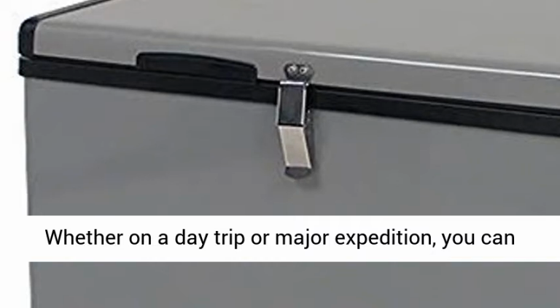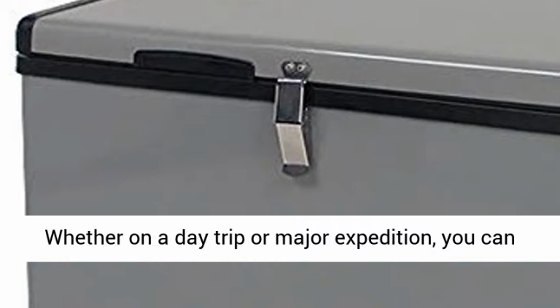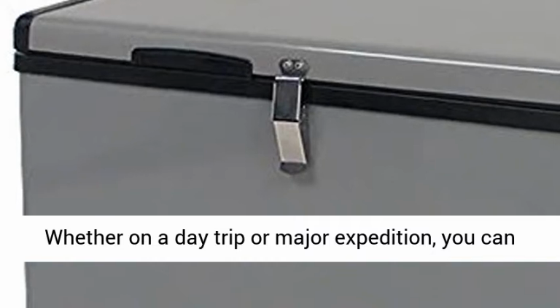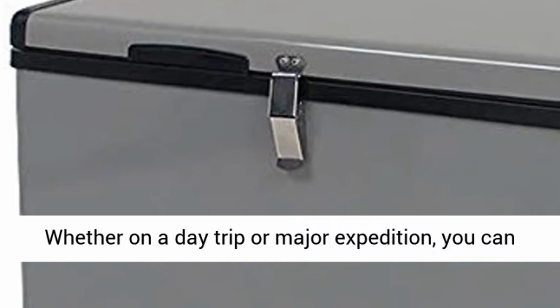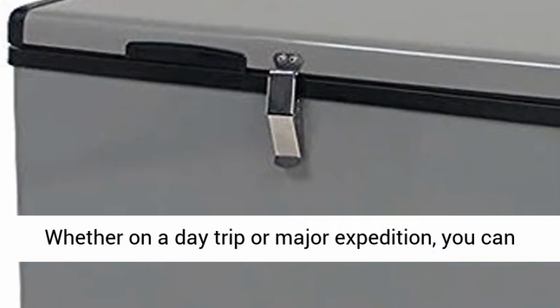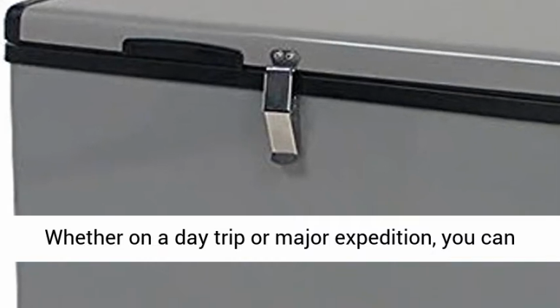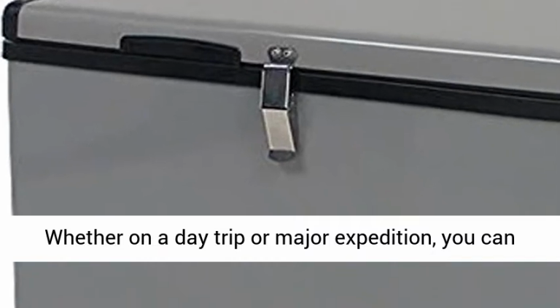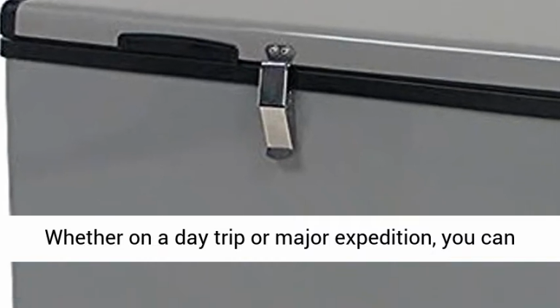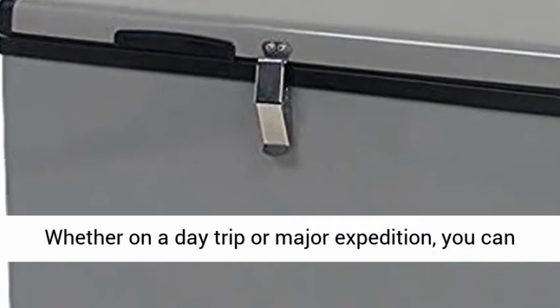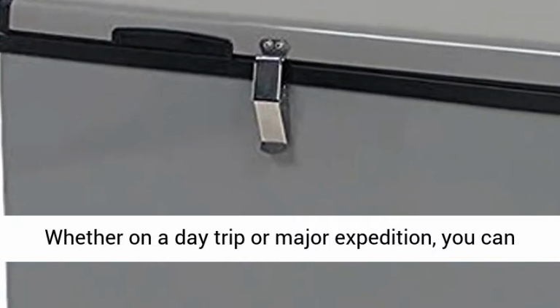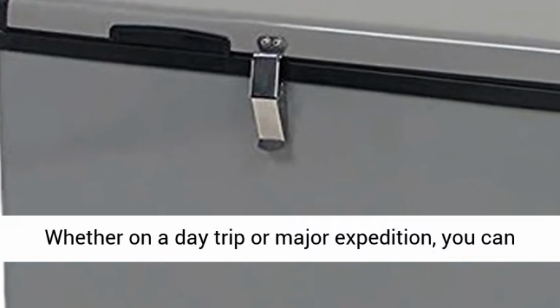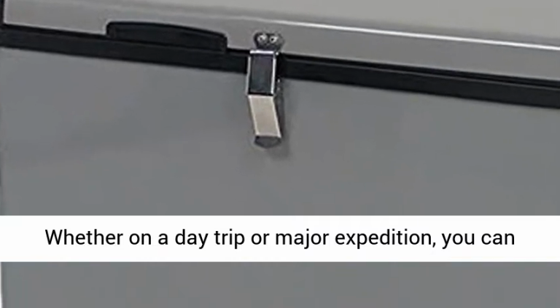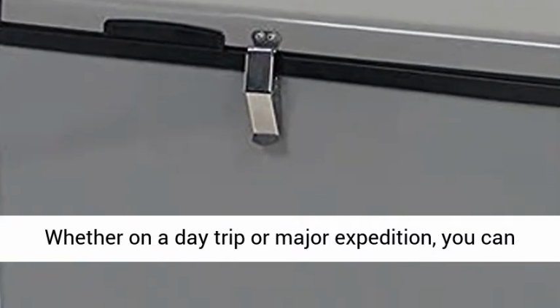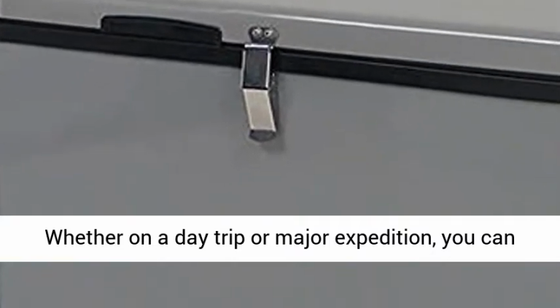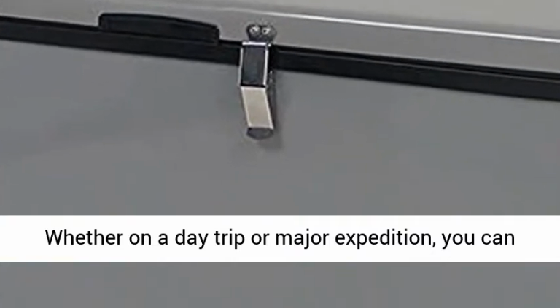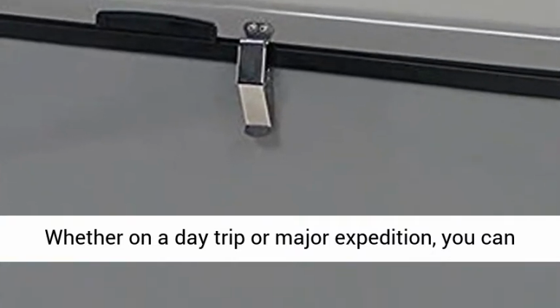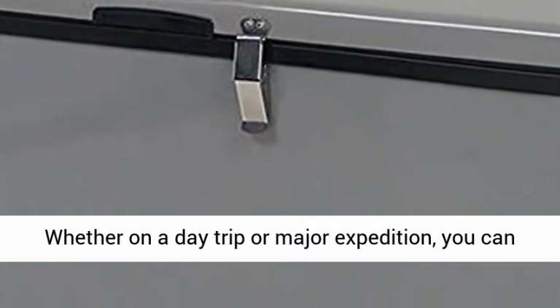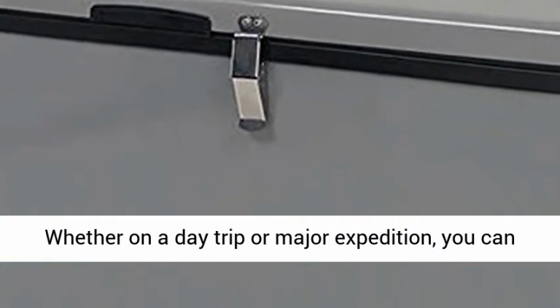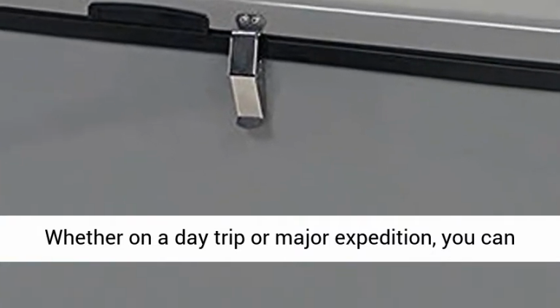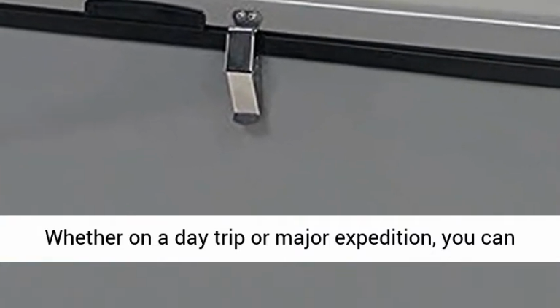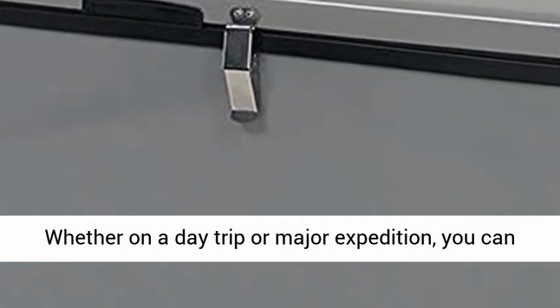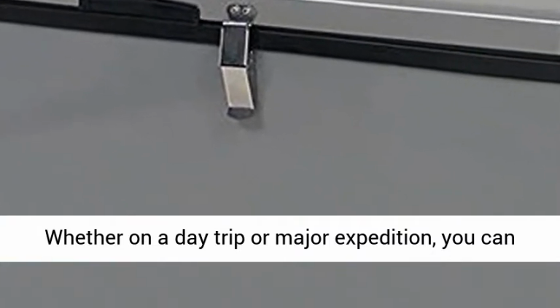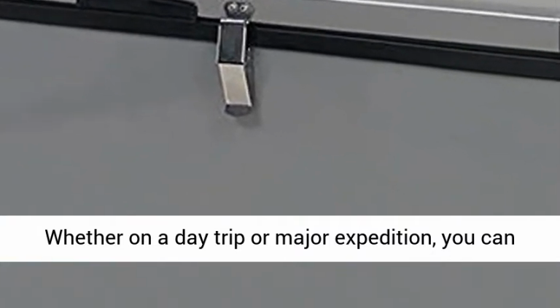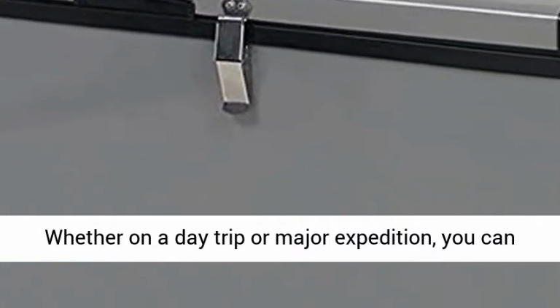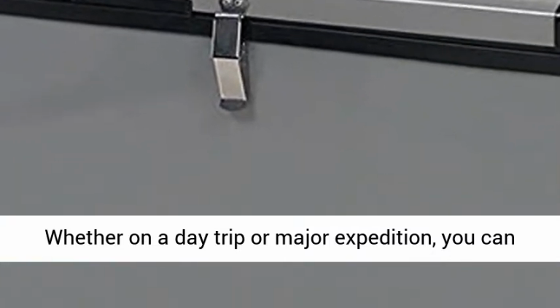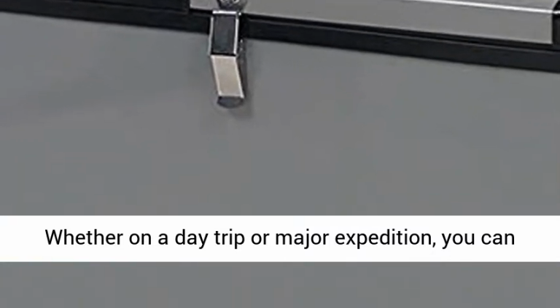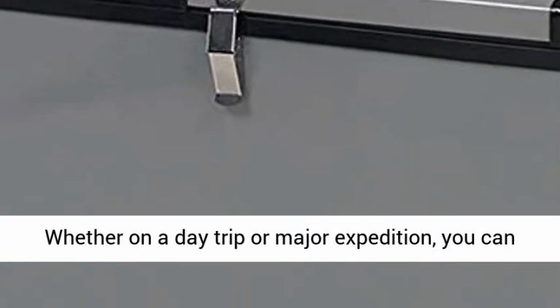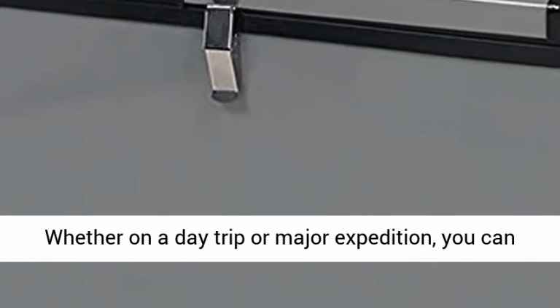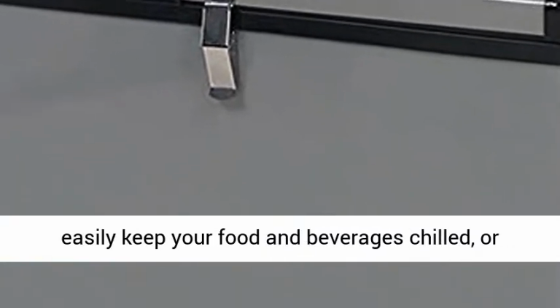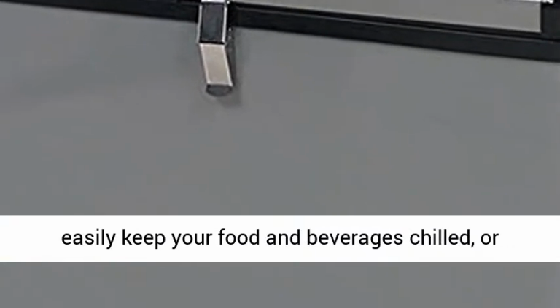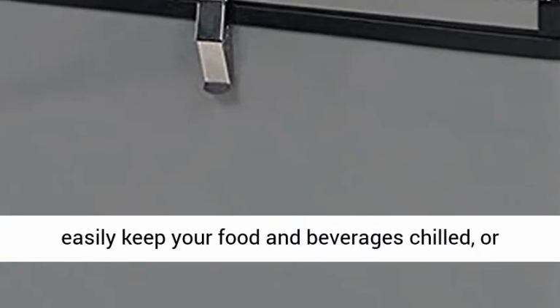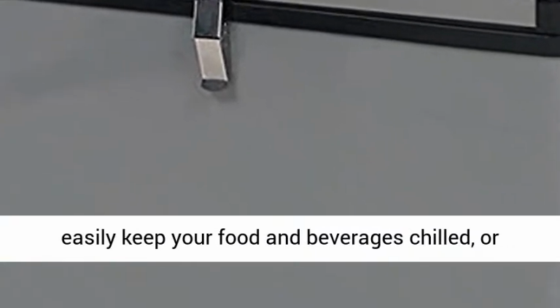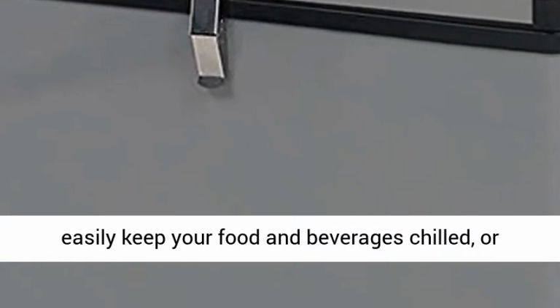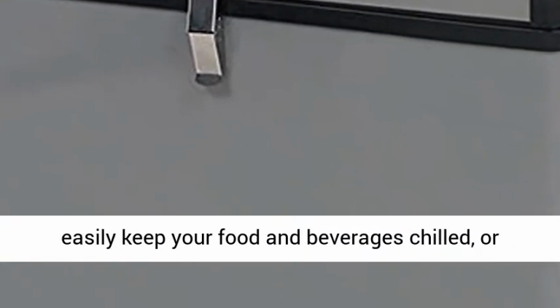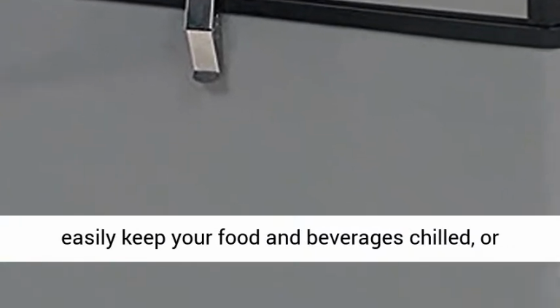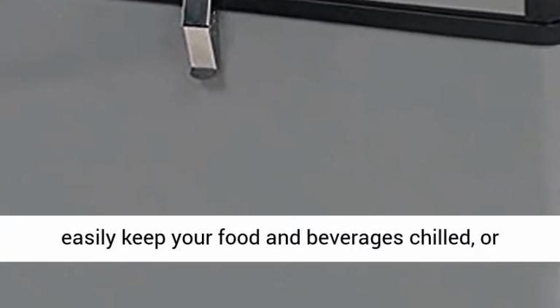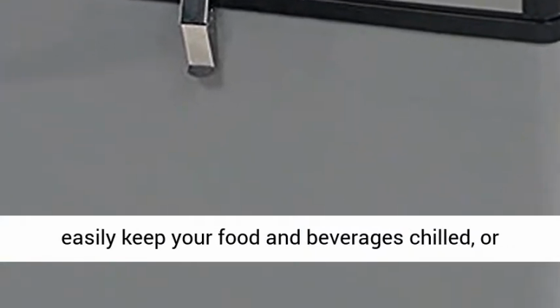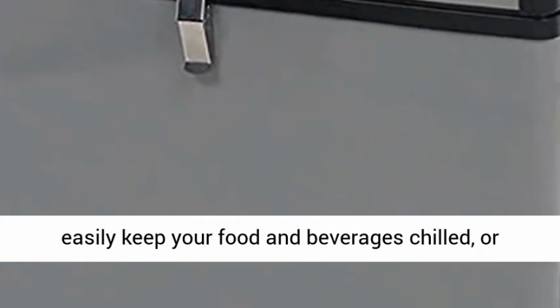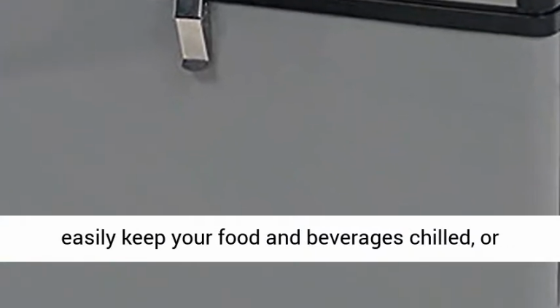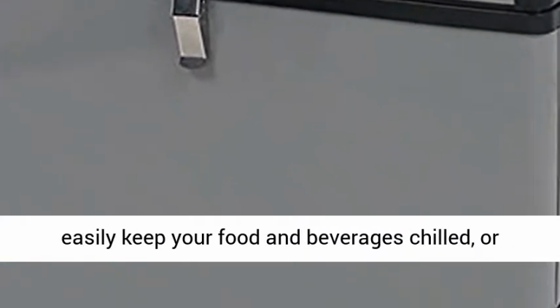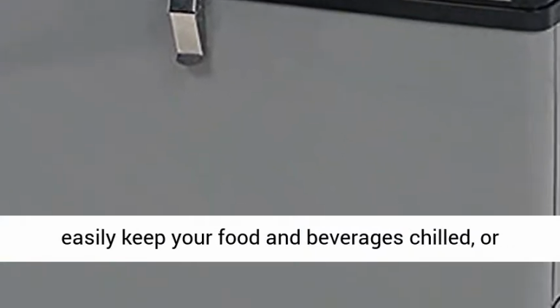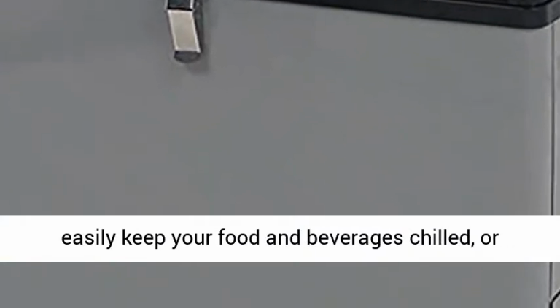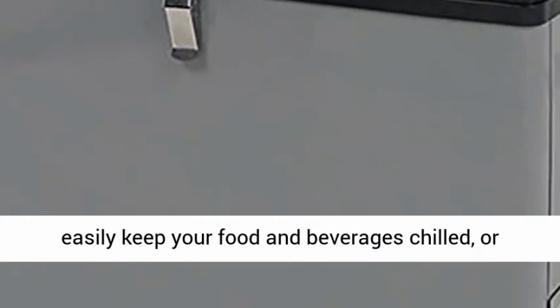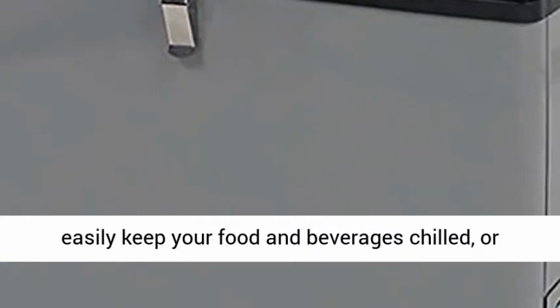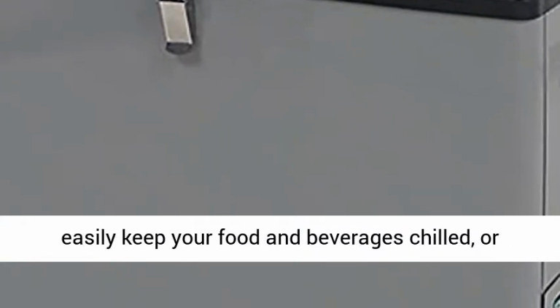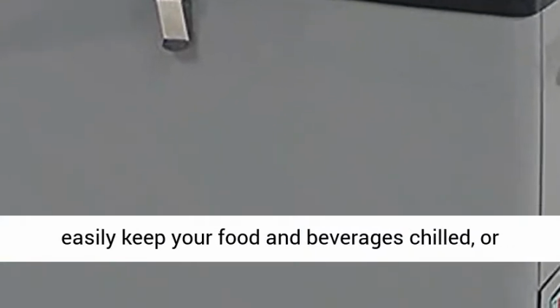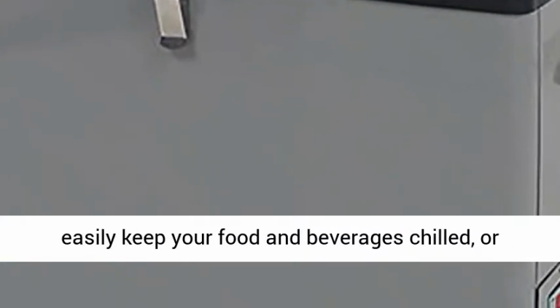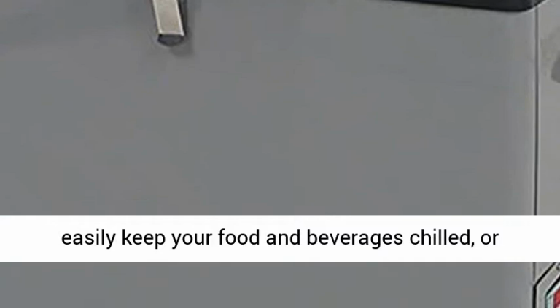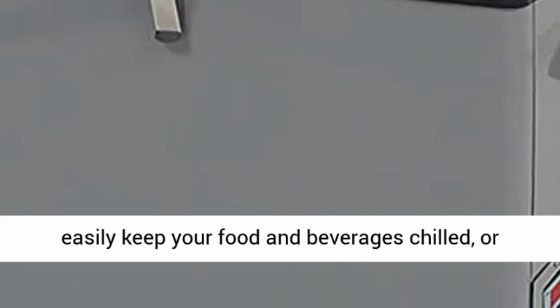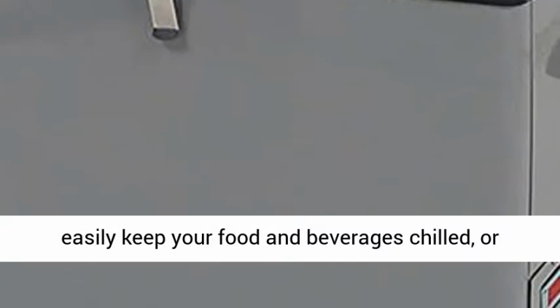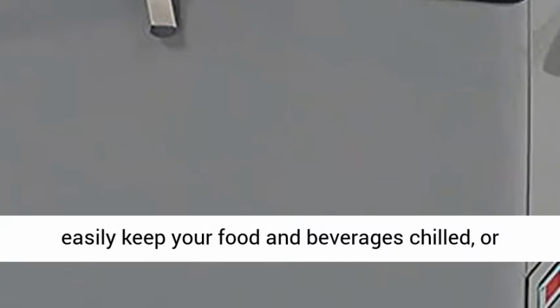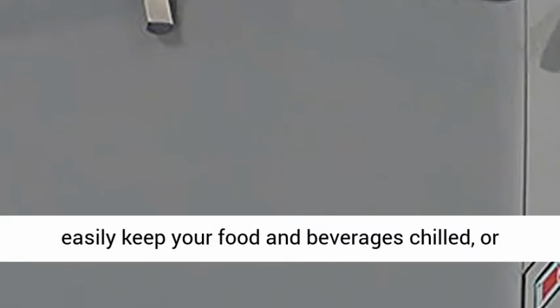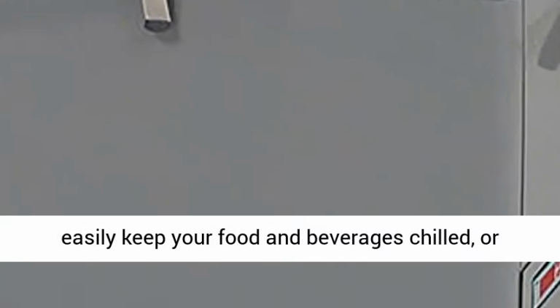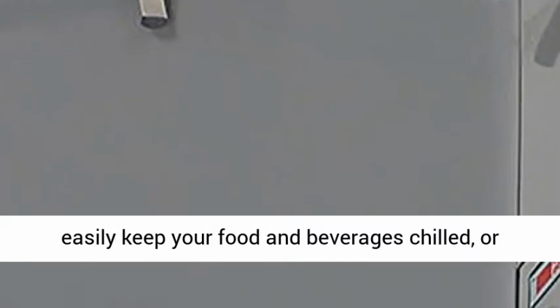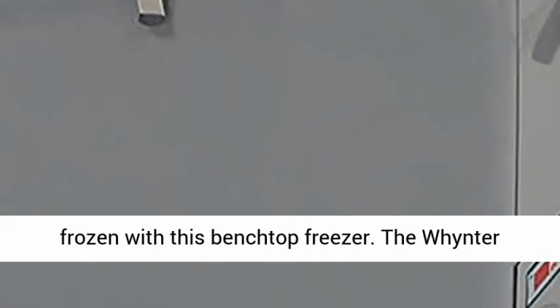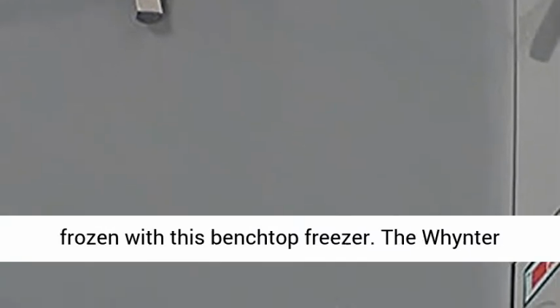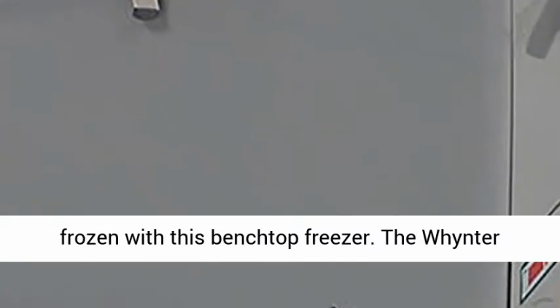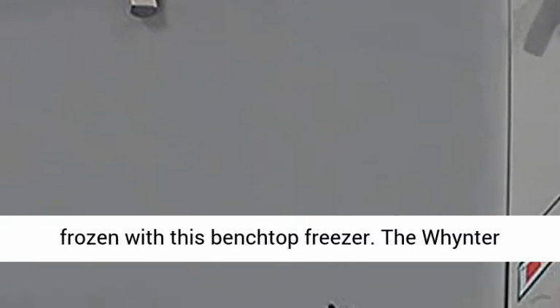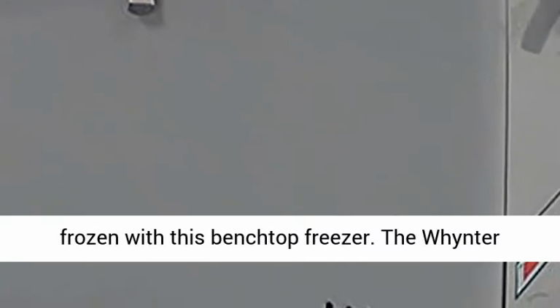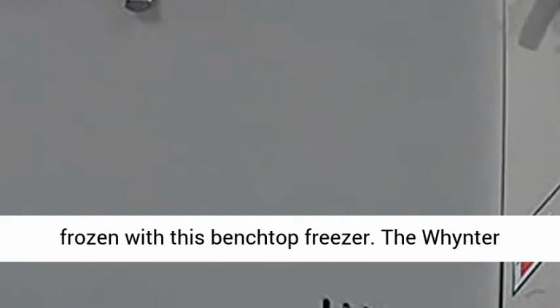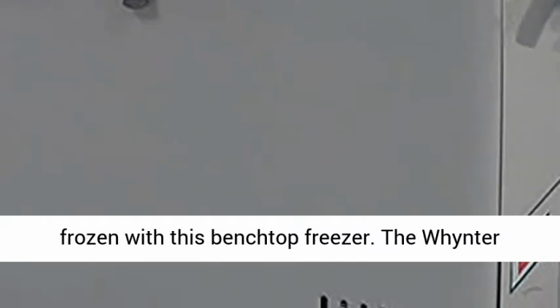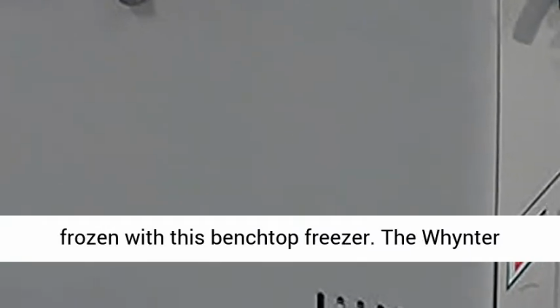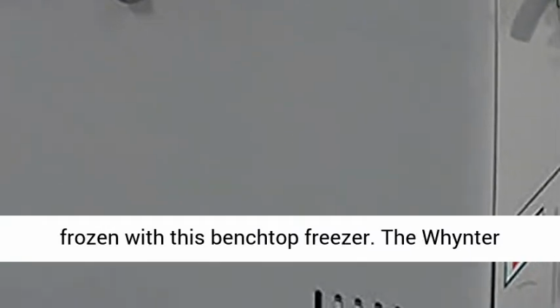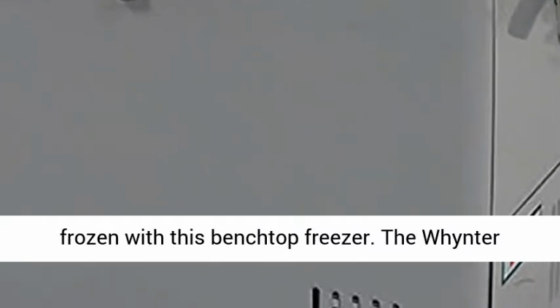Whether on a day trip or major expedition, you can easily keep your food and beverages chilled or frozen with this benchtop freezer.